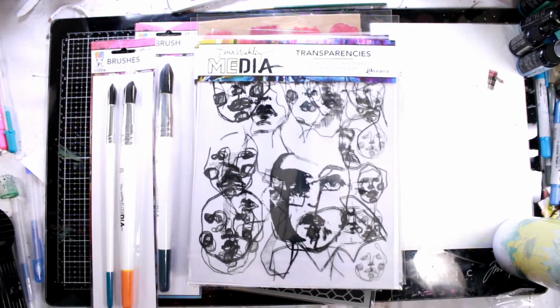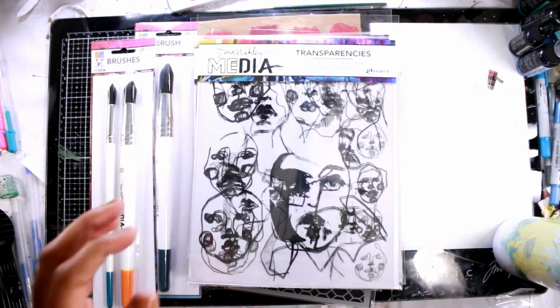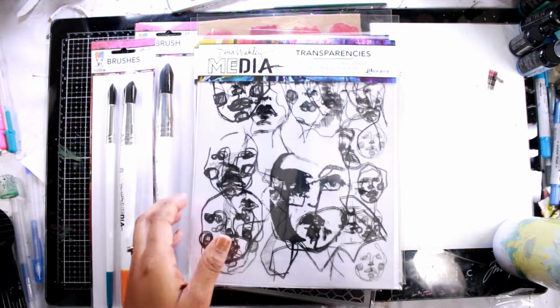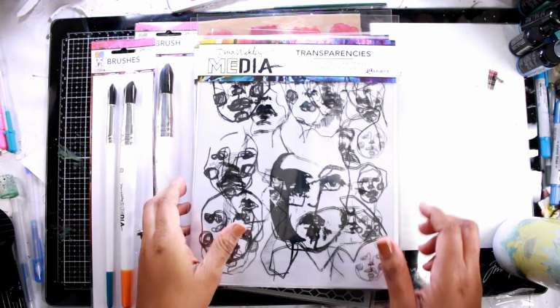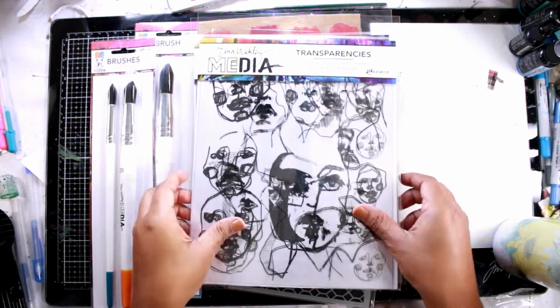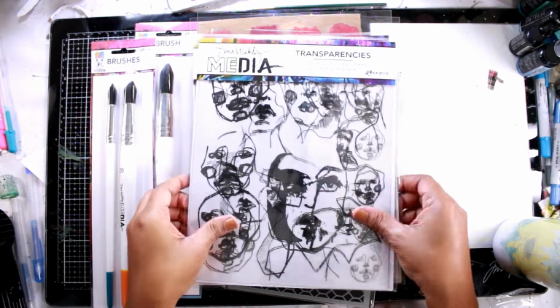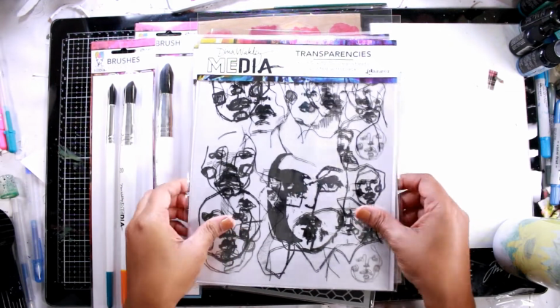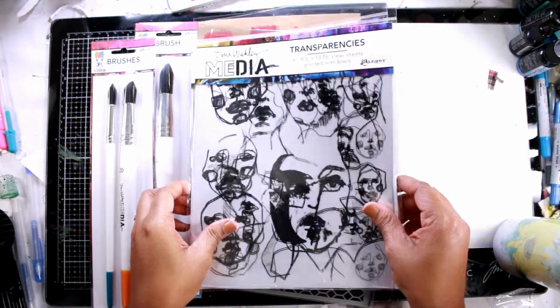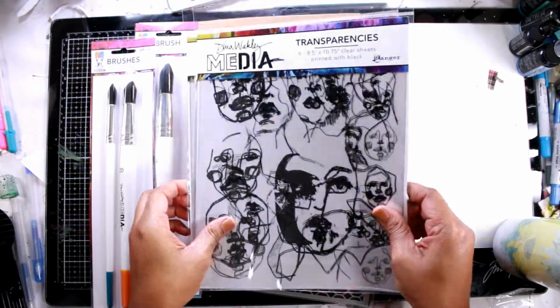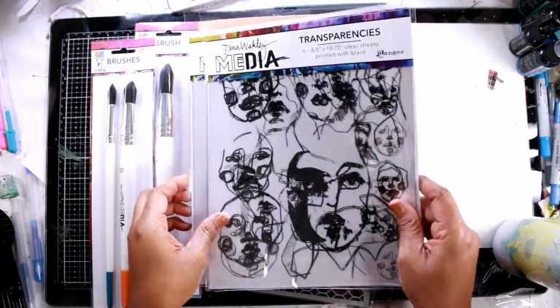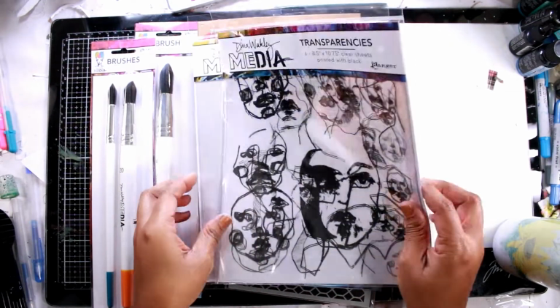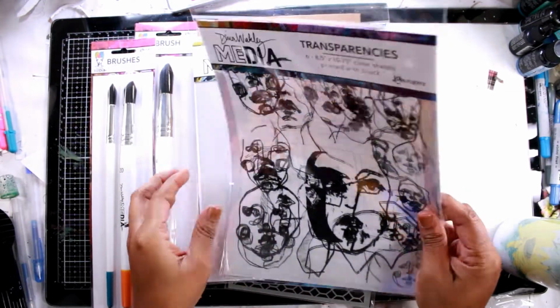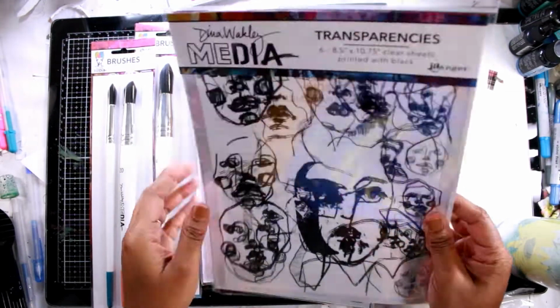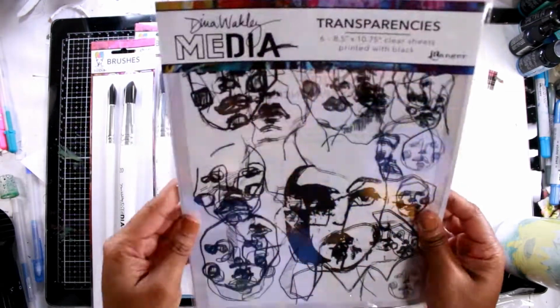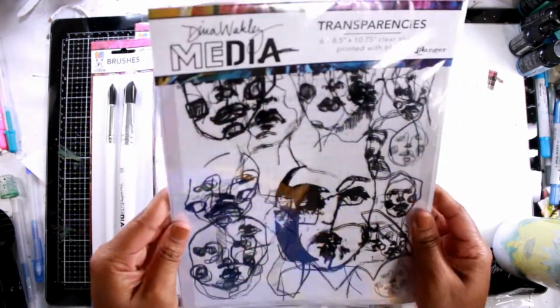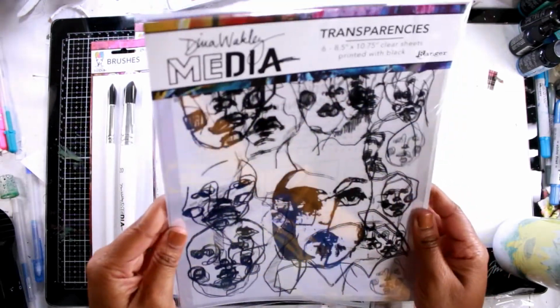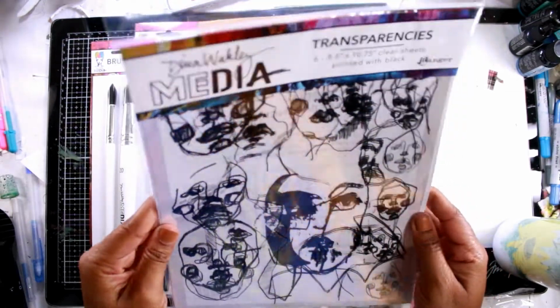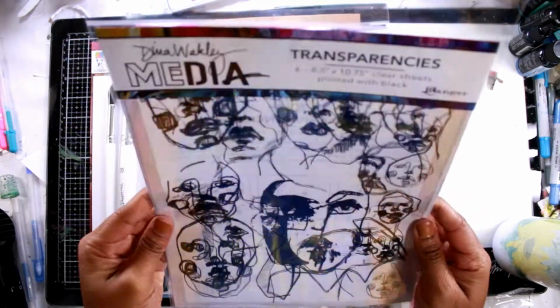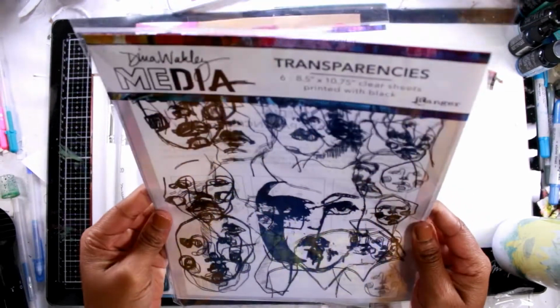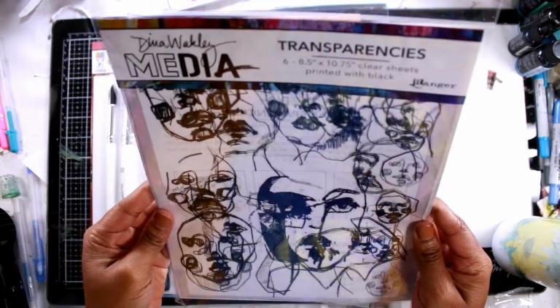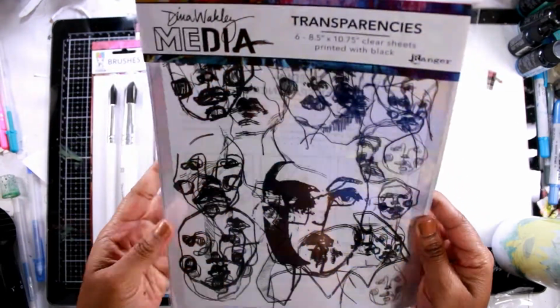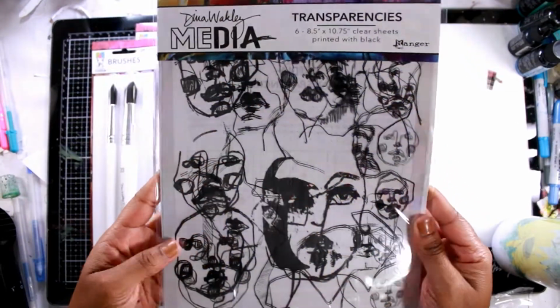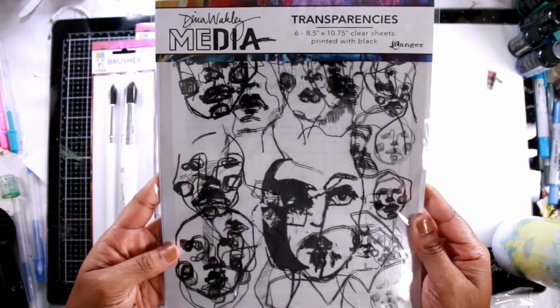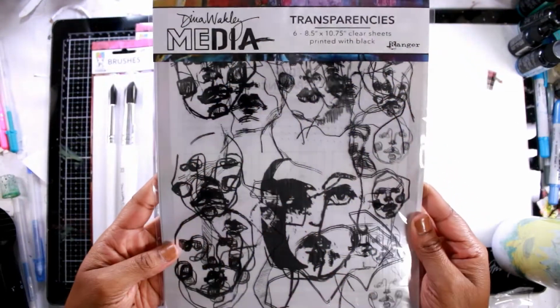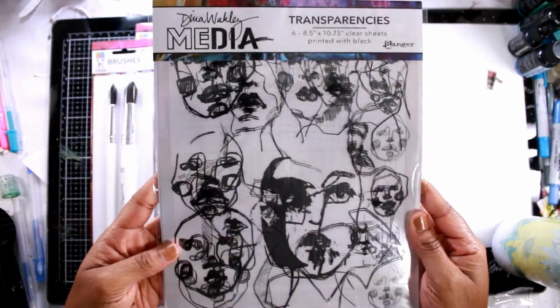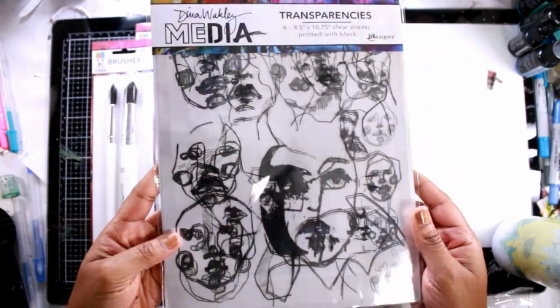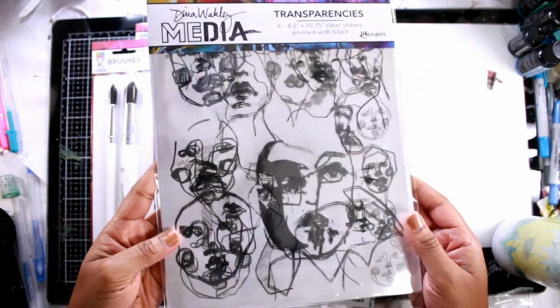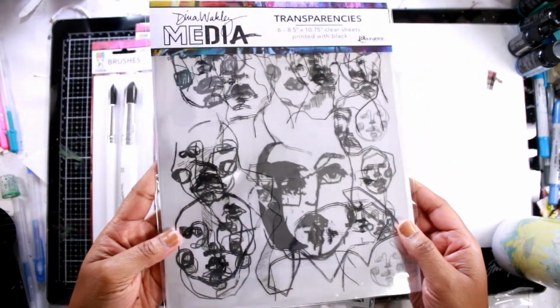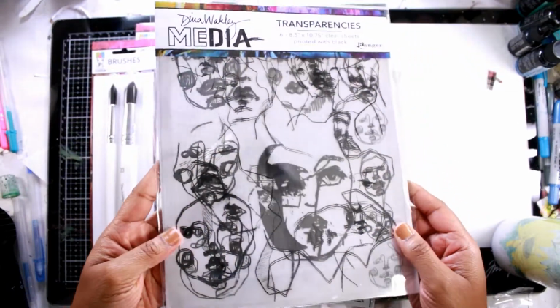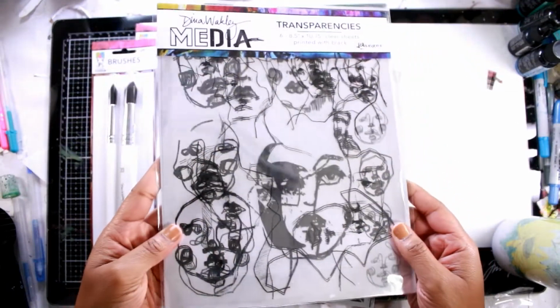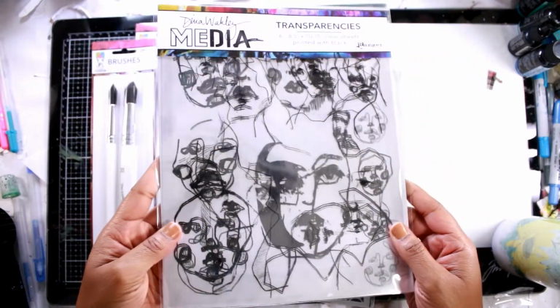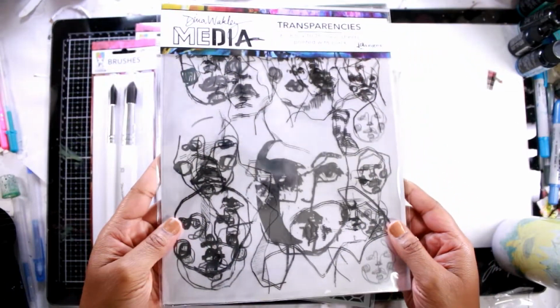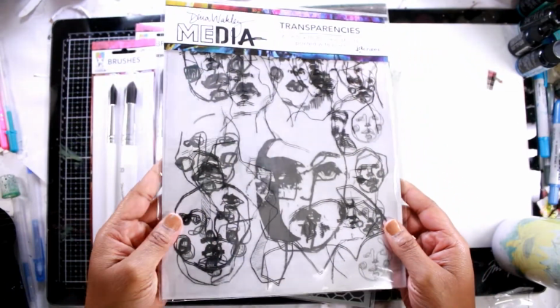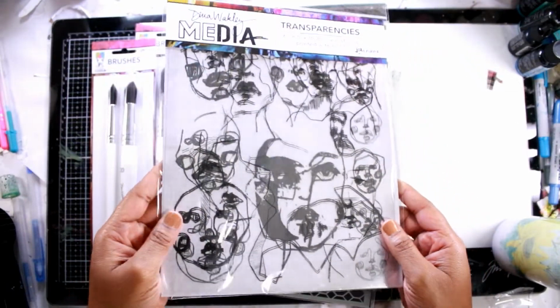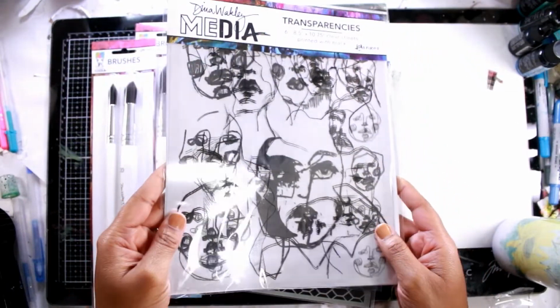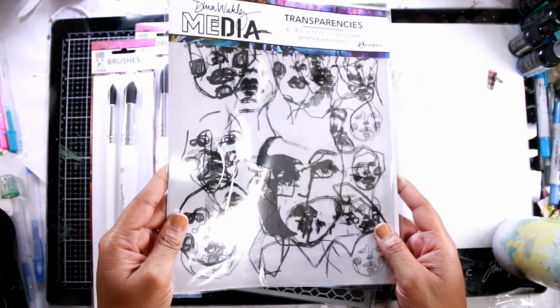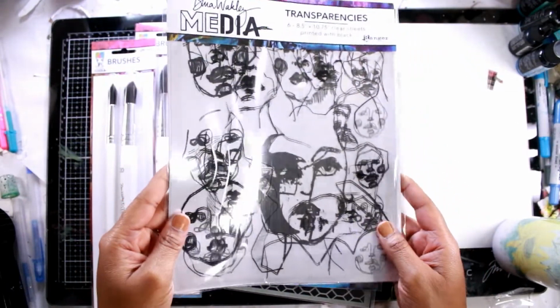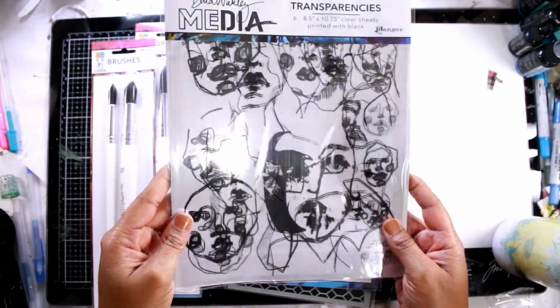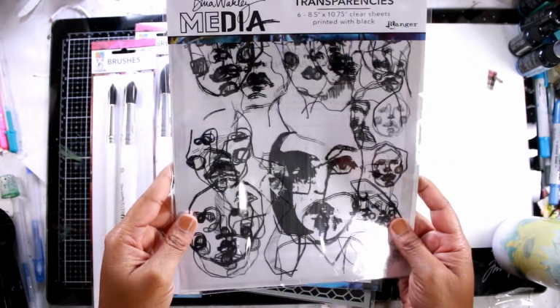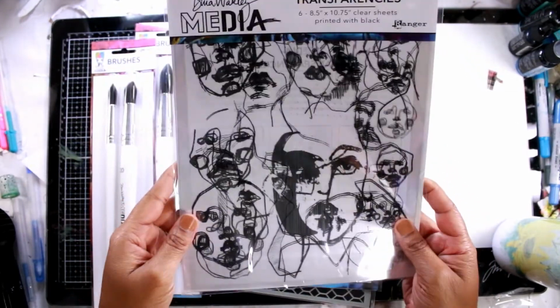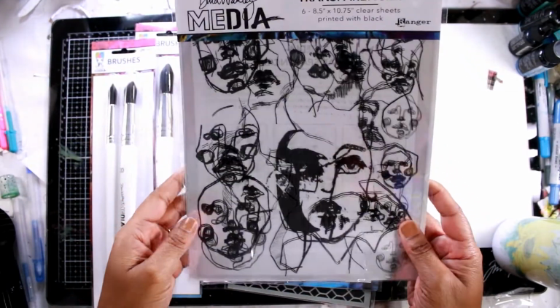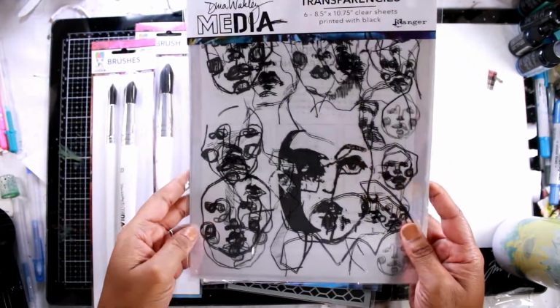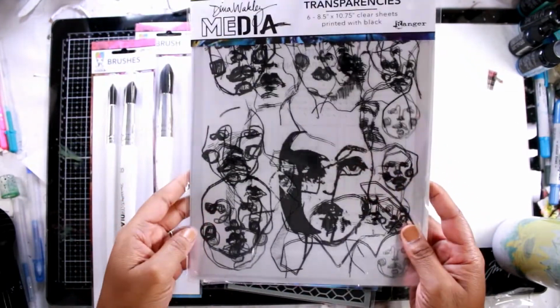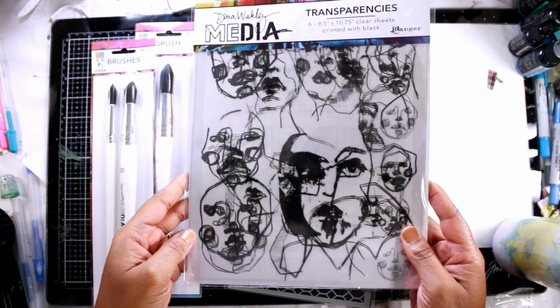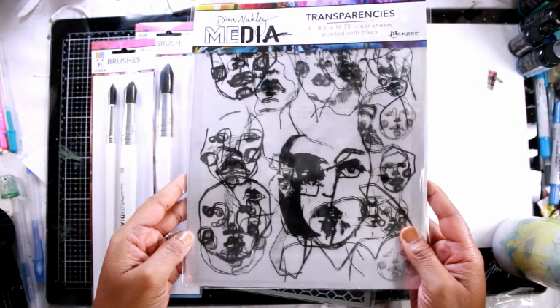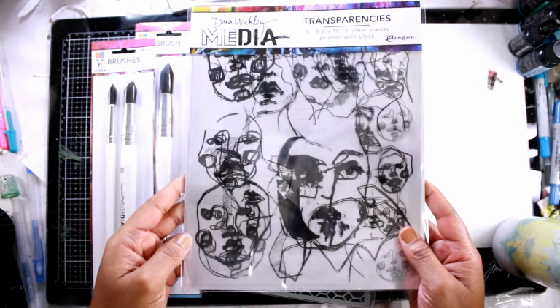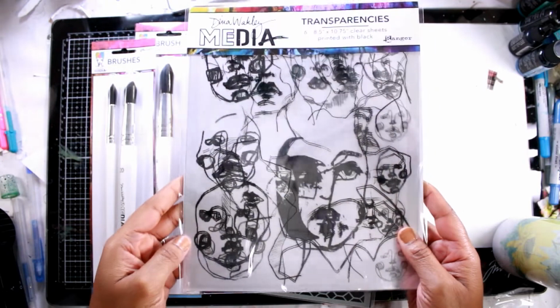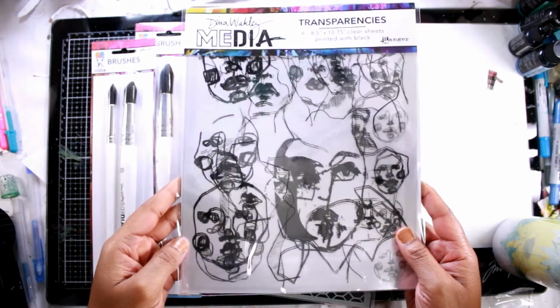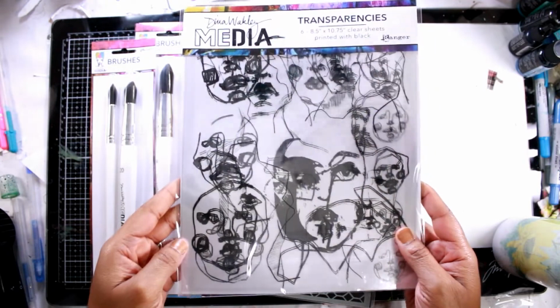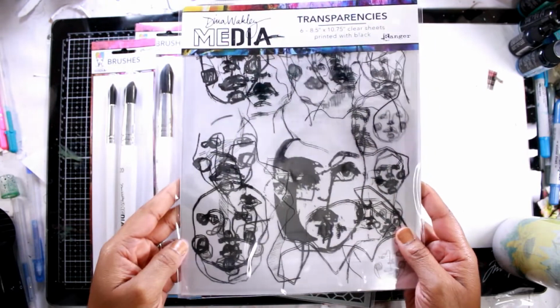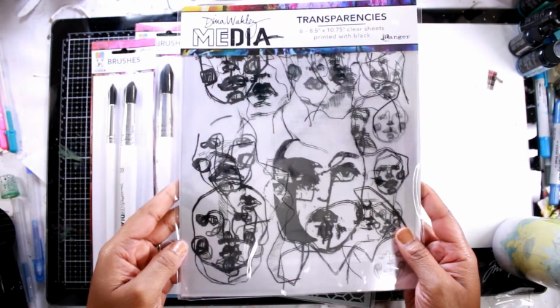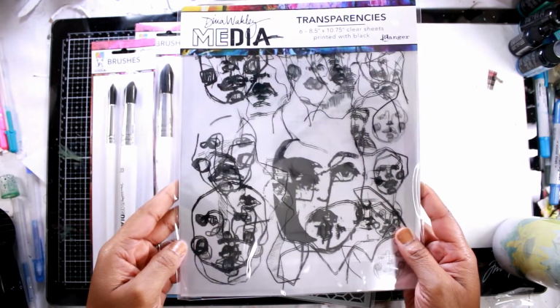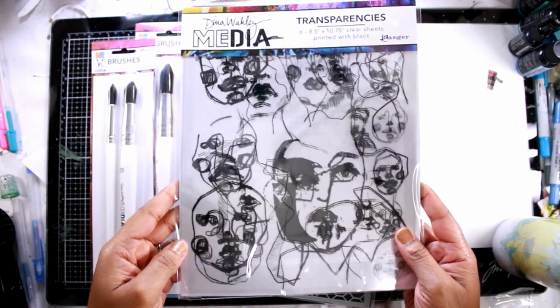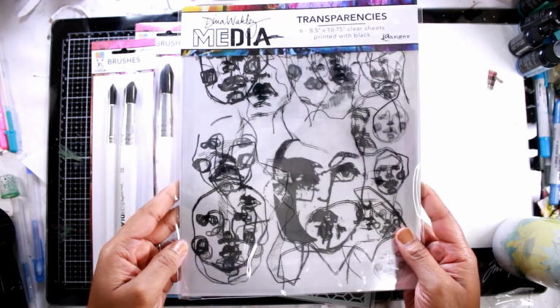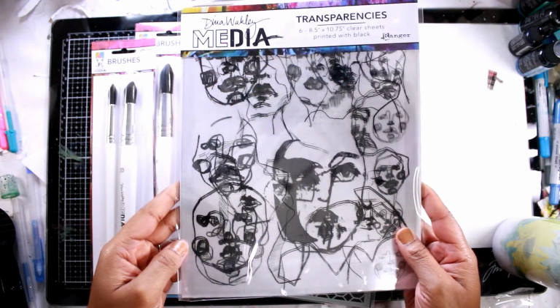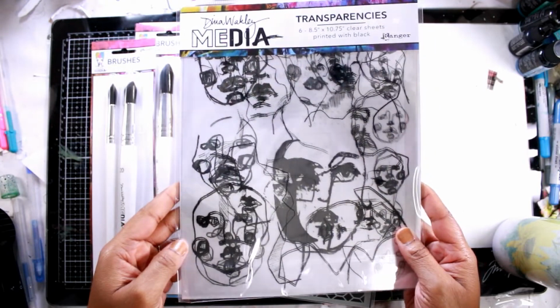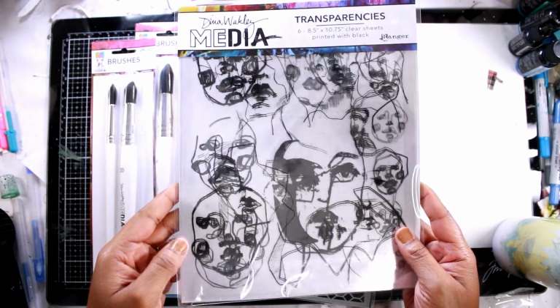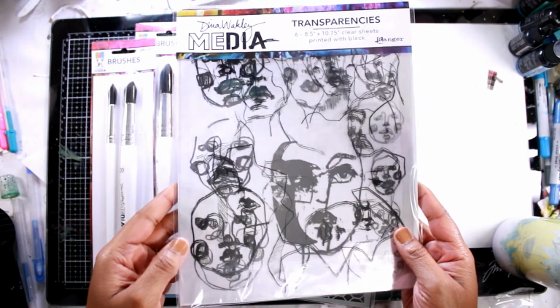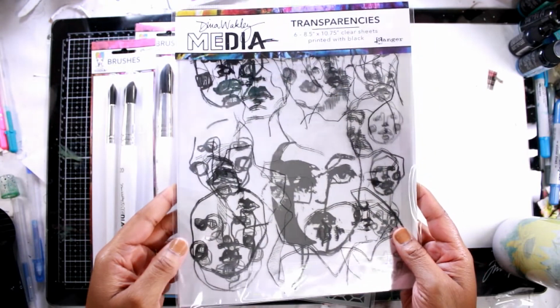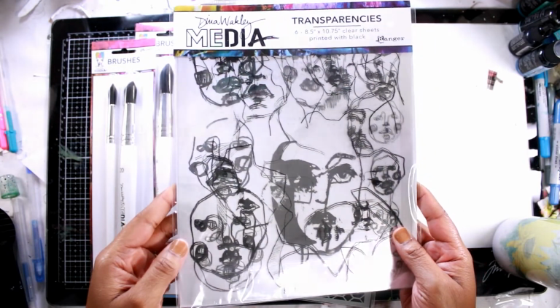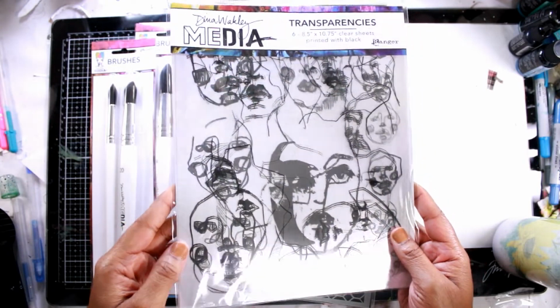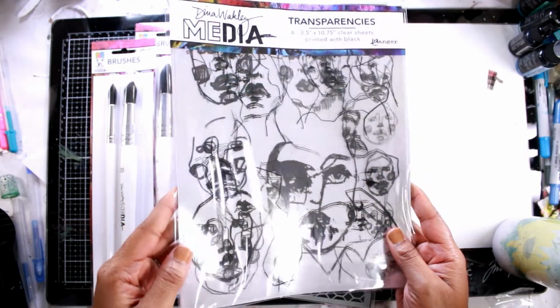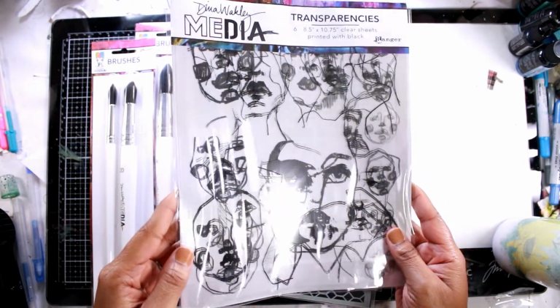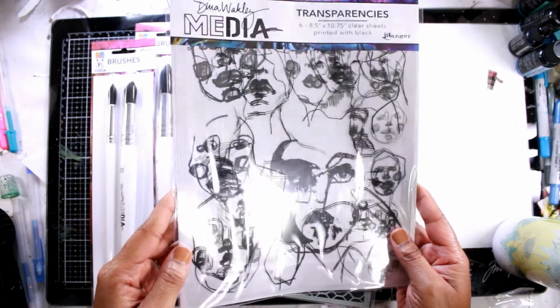Hello, everybody. Welcome back to my studio. My name is Natifa, and I am going to walk you through how I created this layout in my journal.